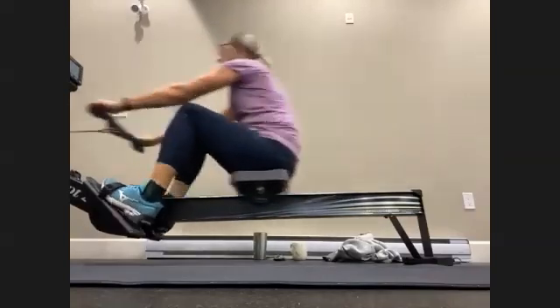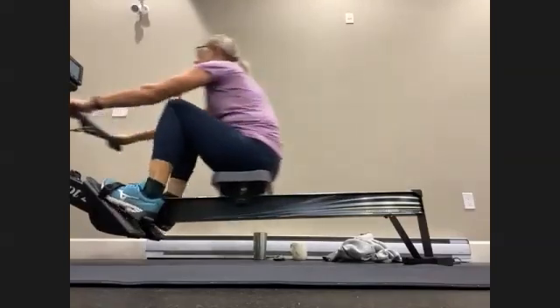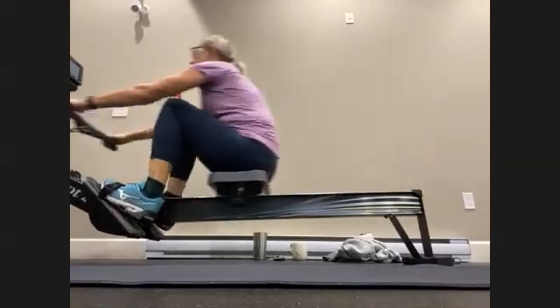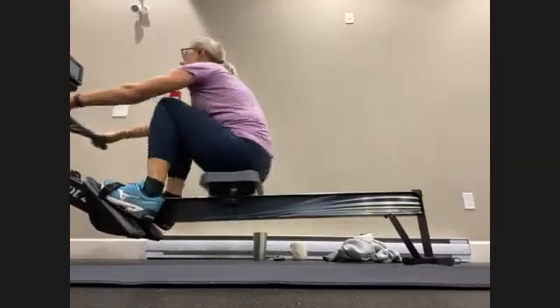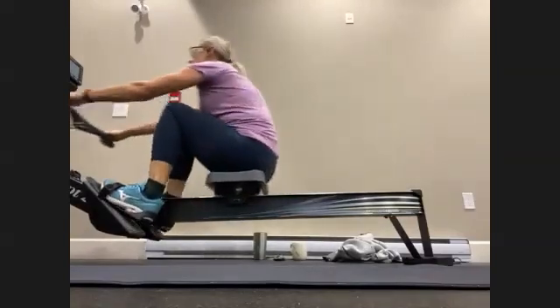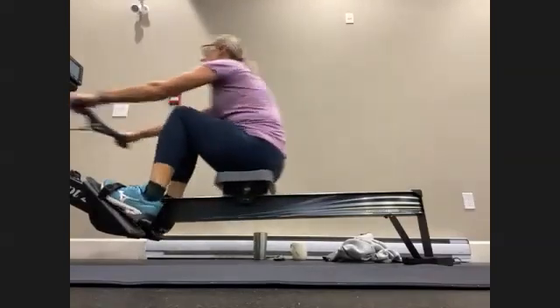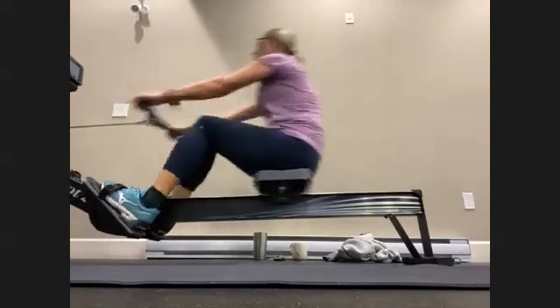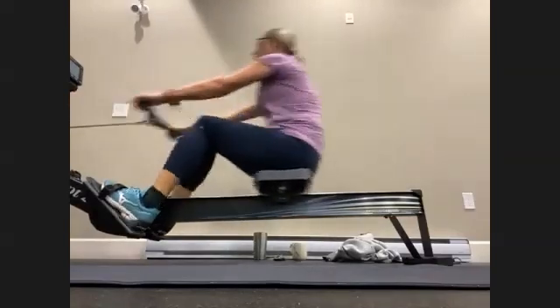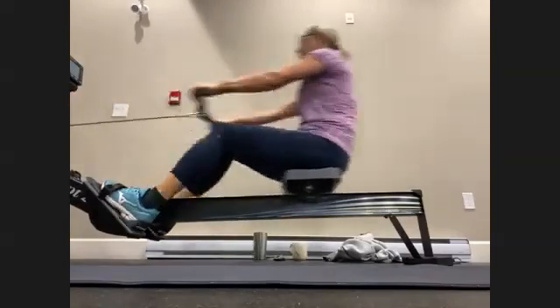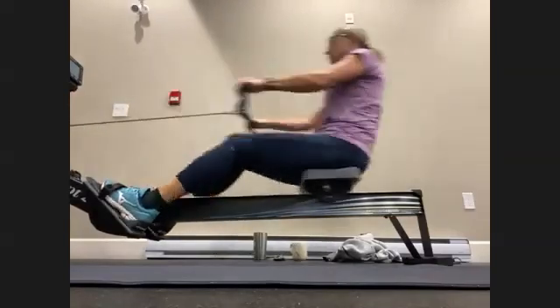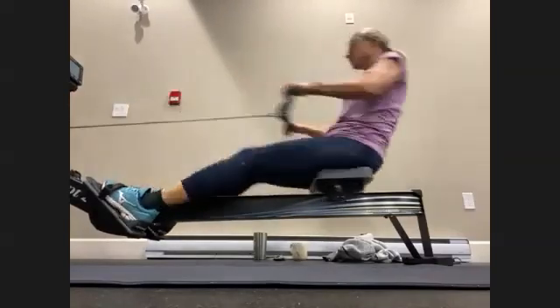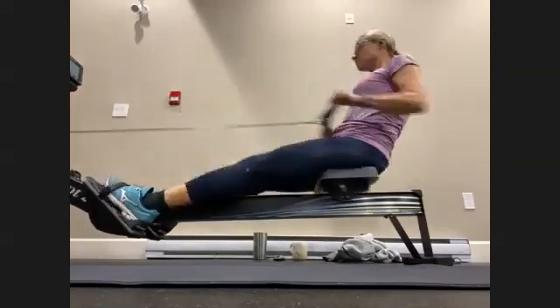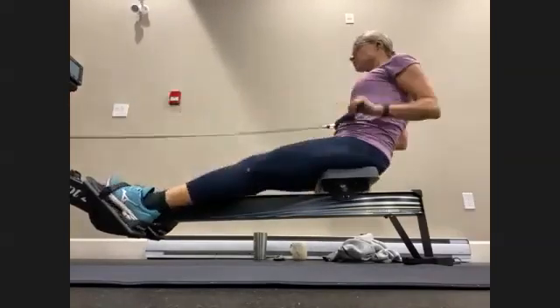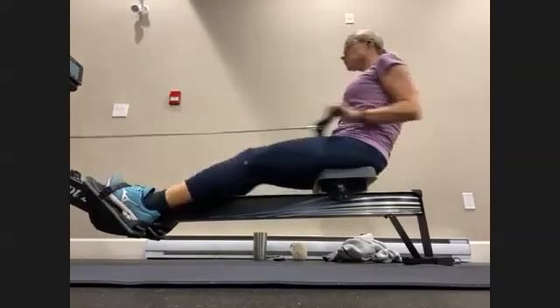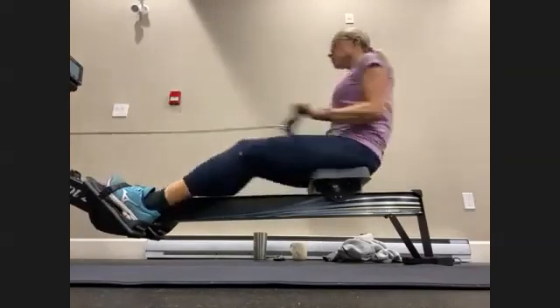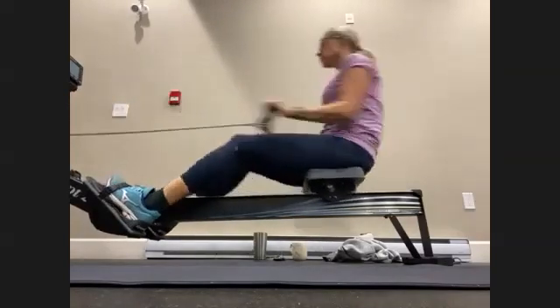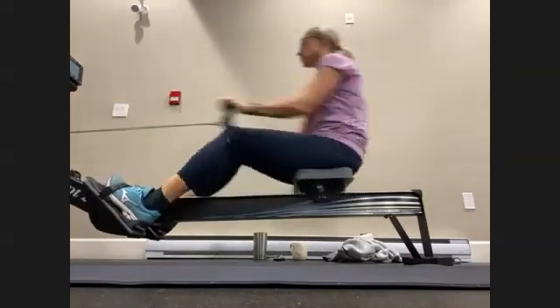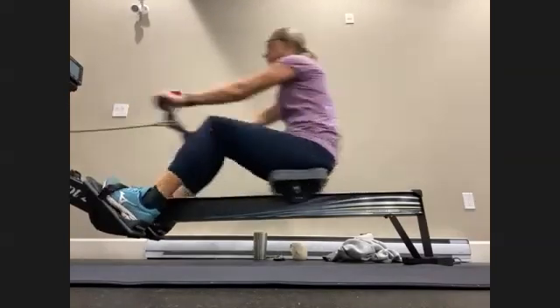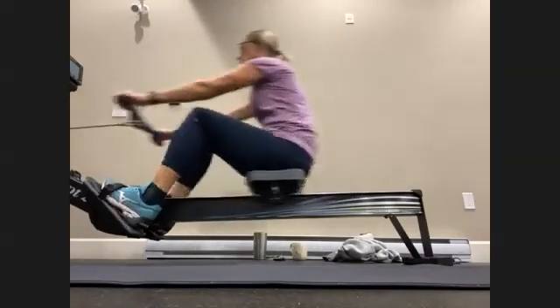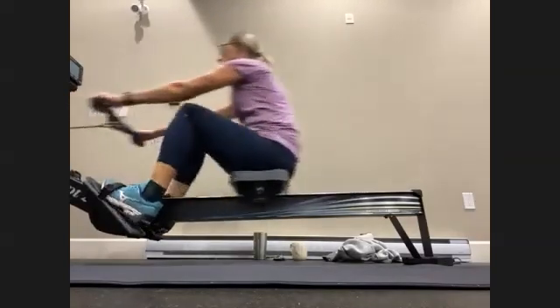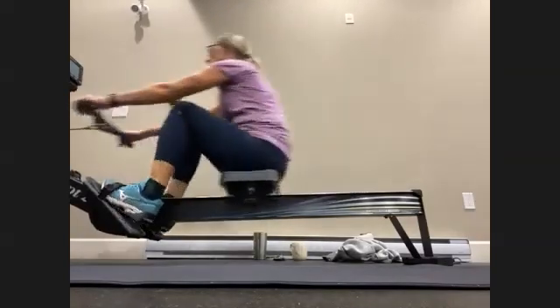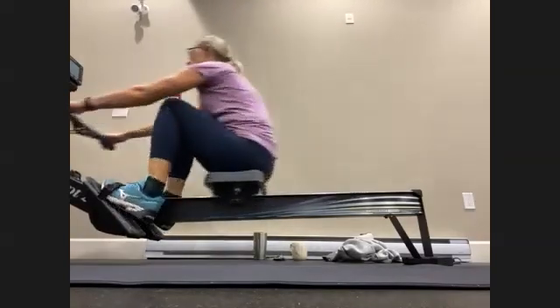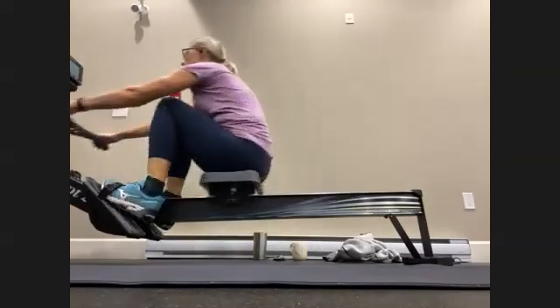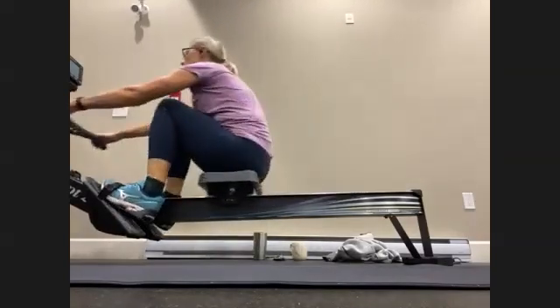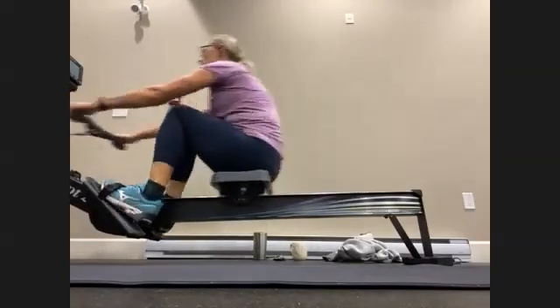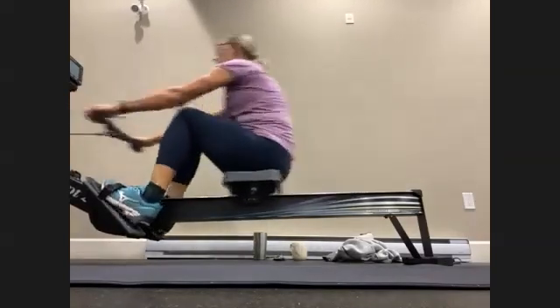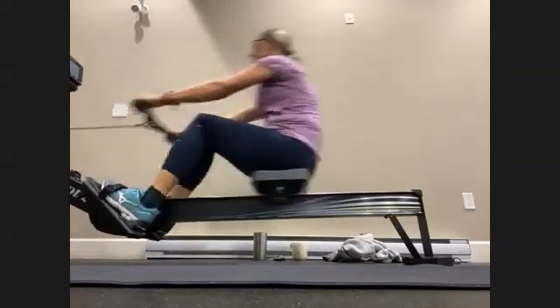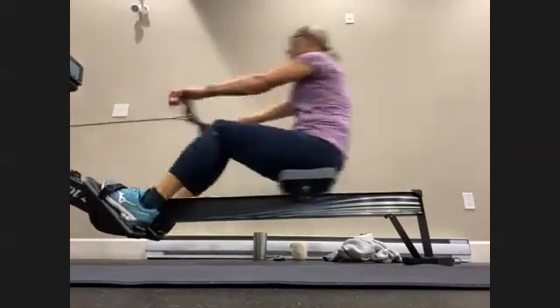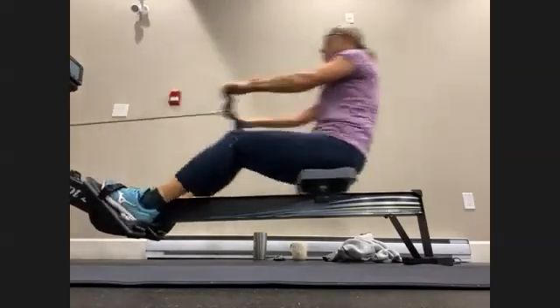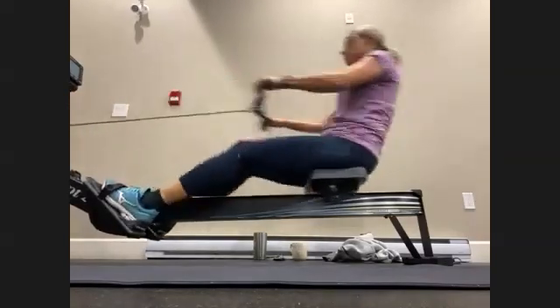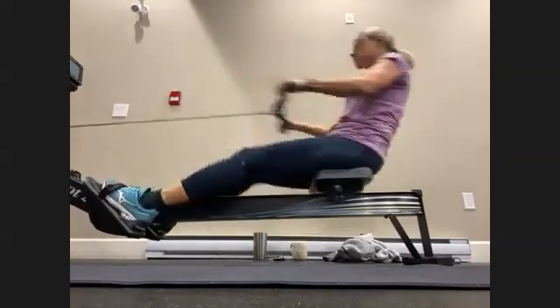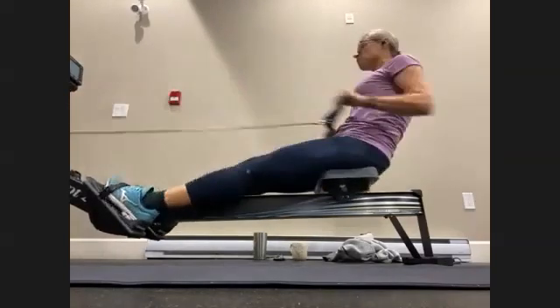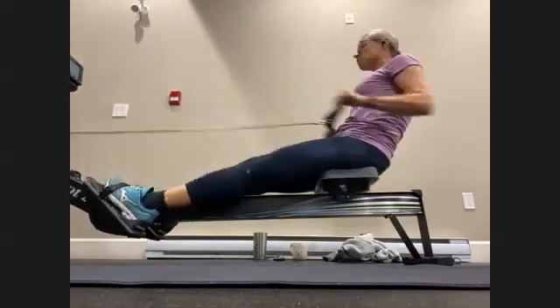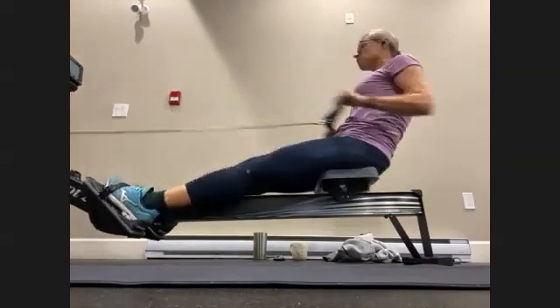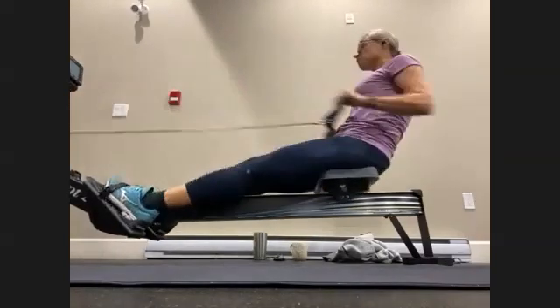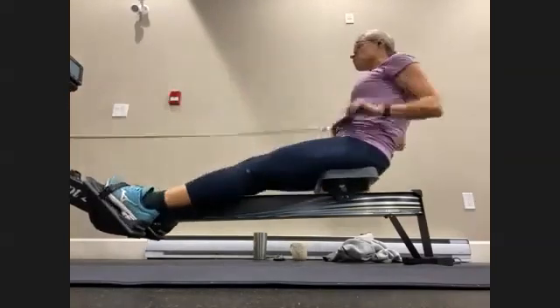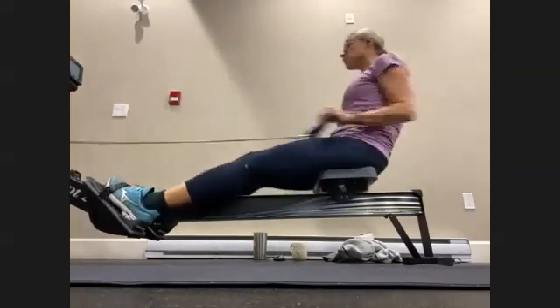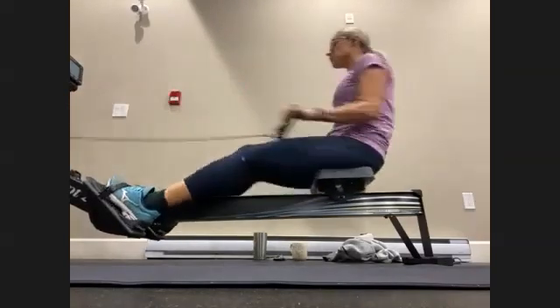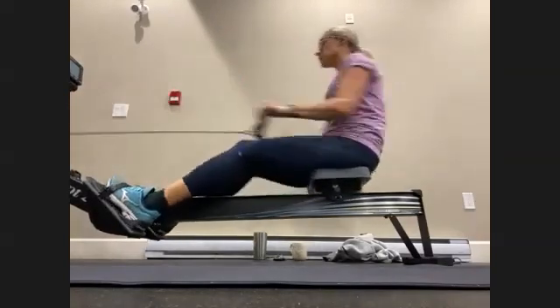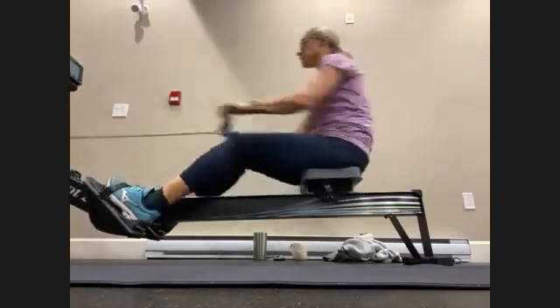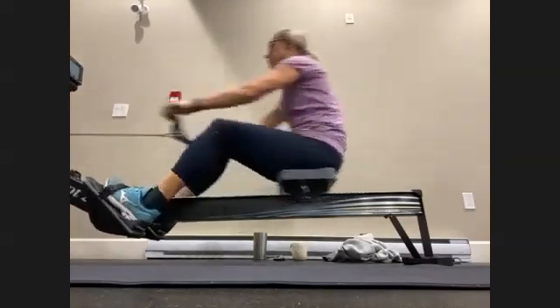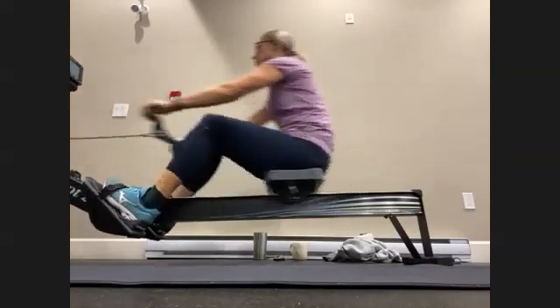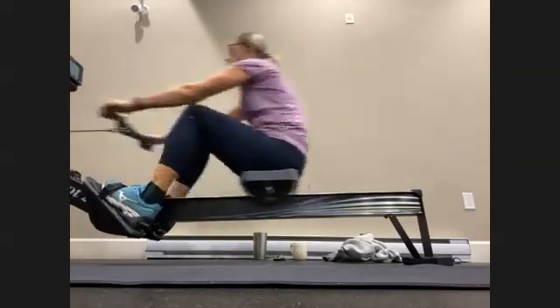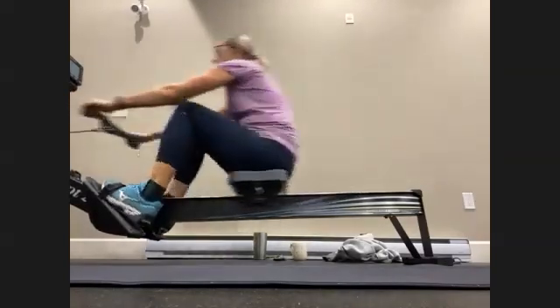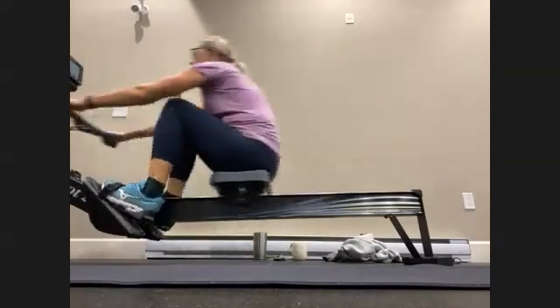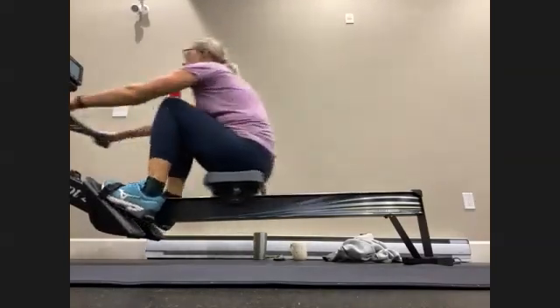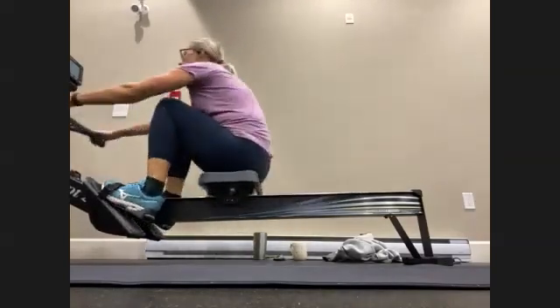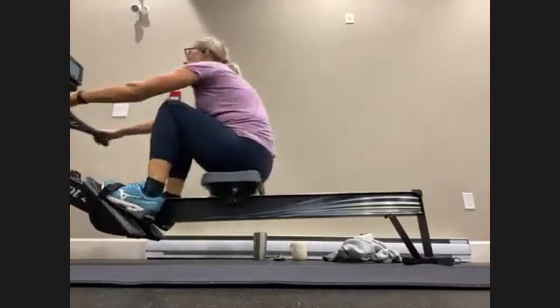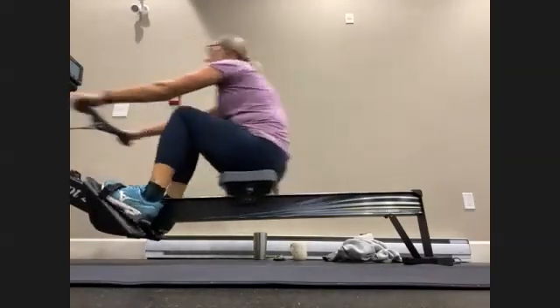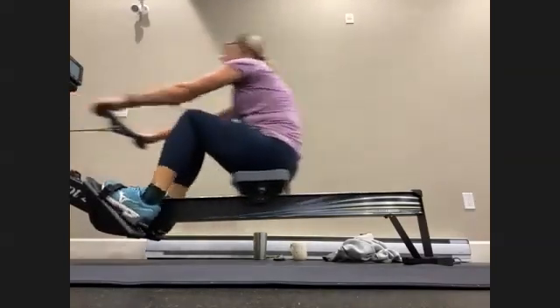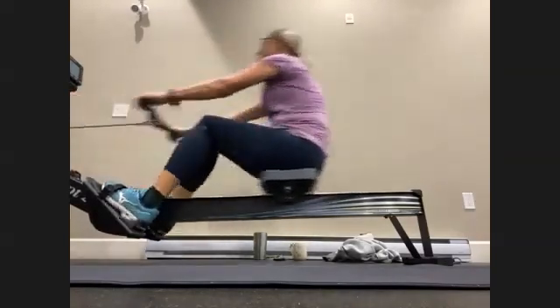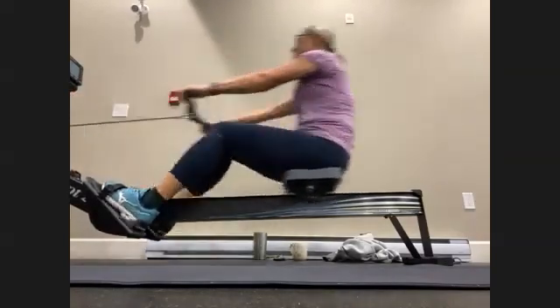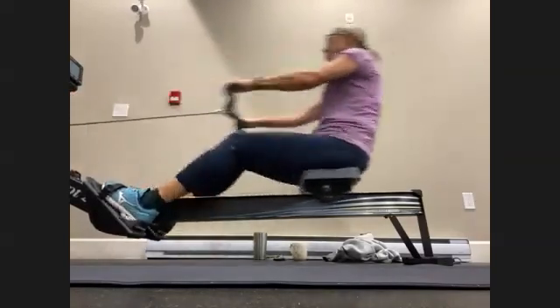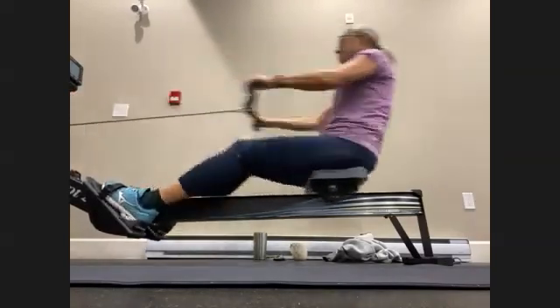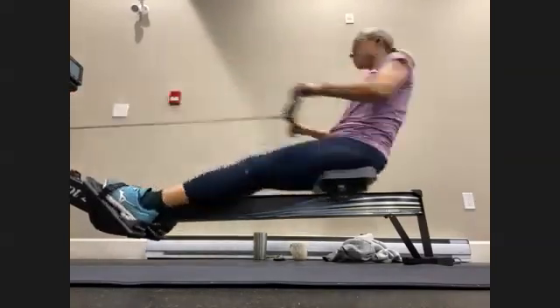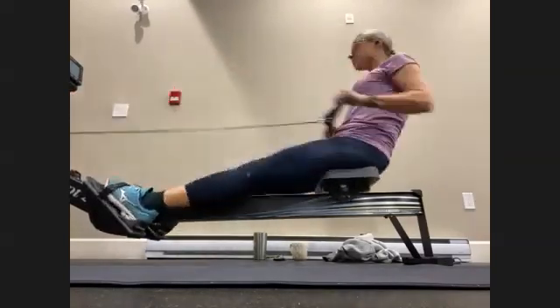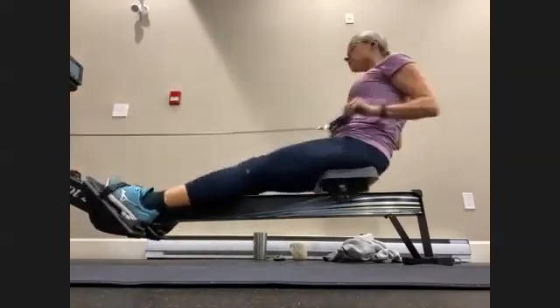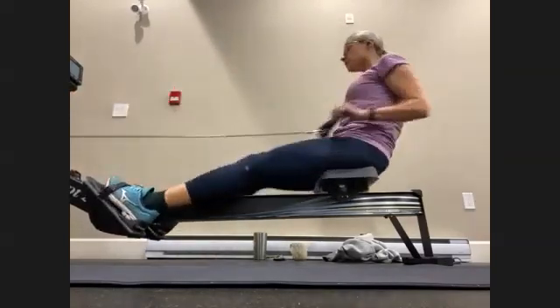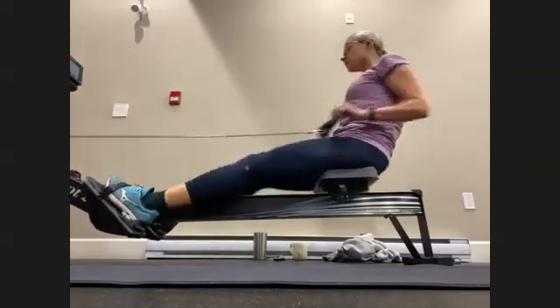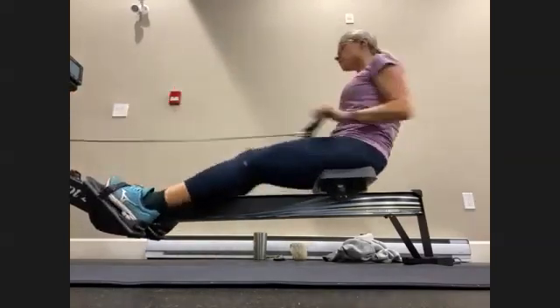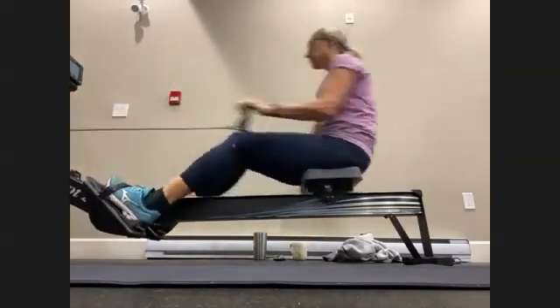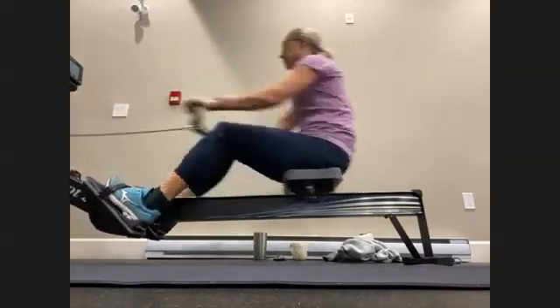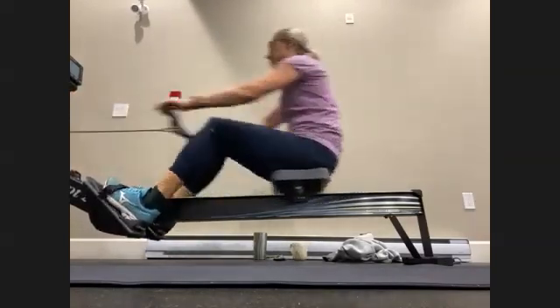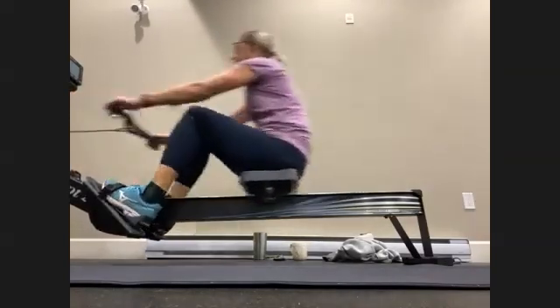There we go. Relax those arms, just hang off that handle. Let the legs do the push. Once the legs are done, that's it.